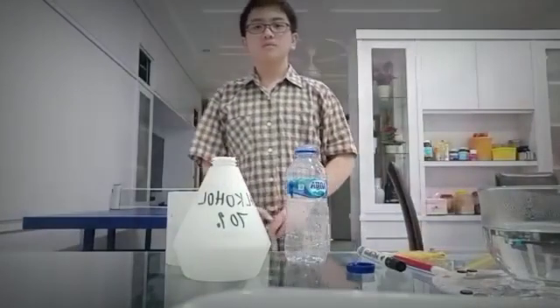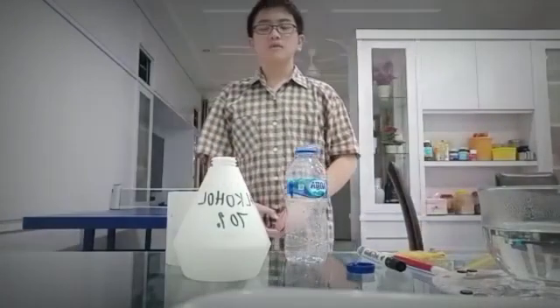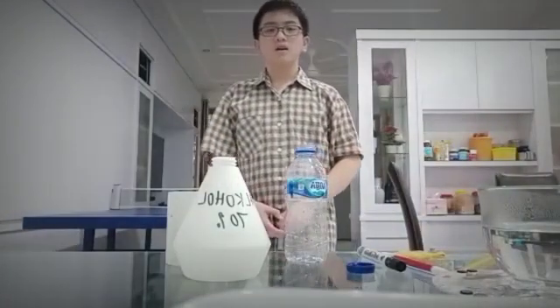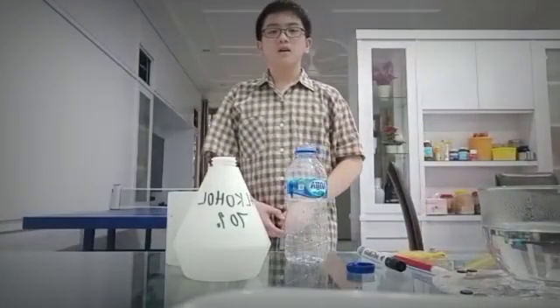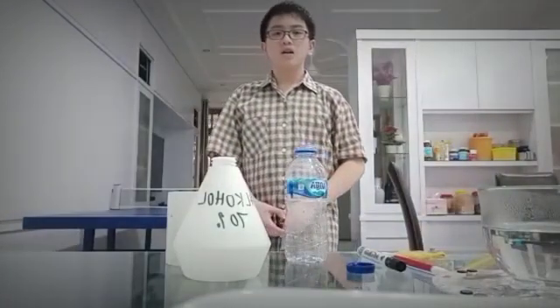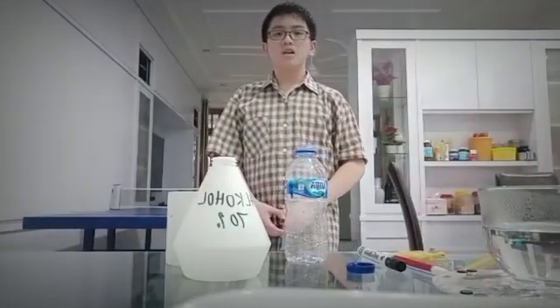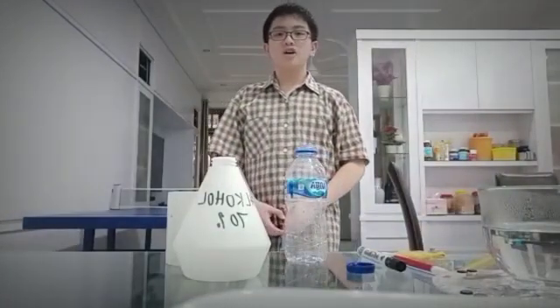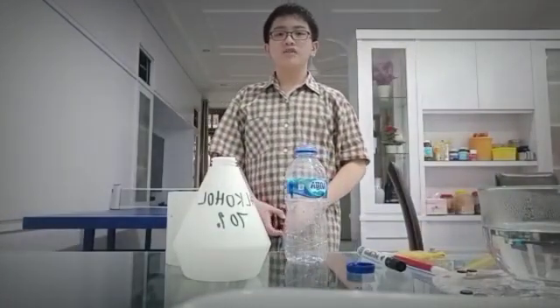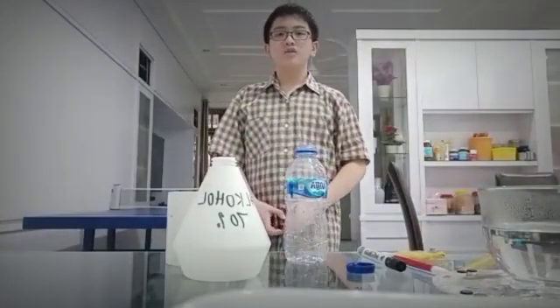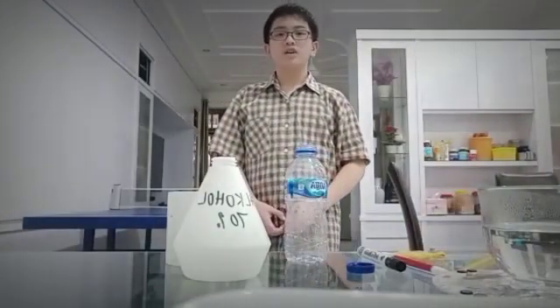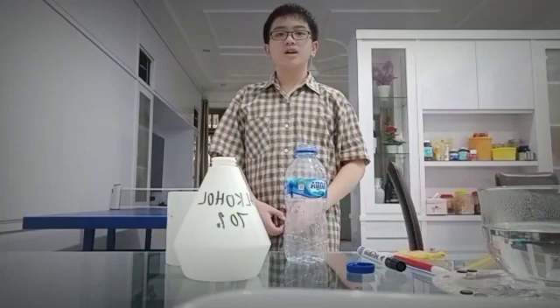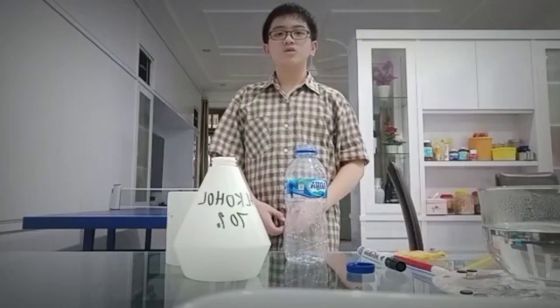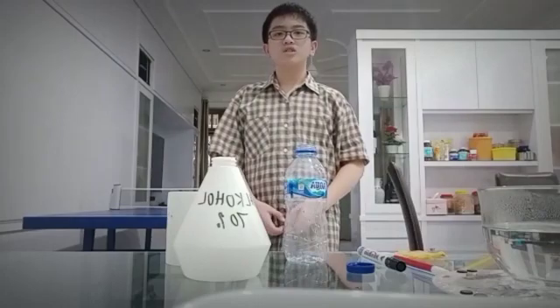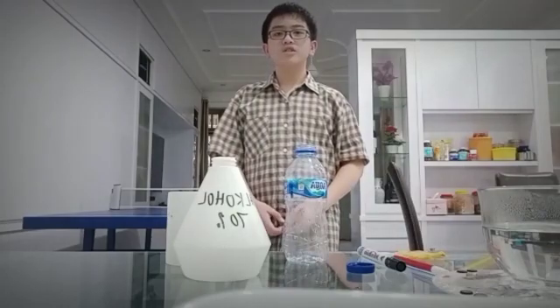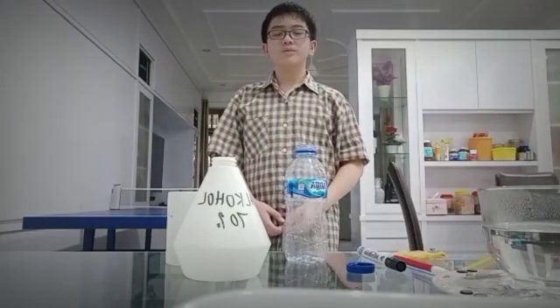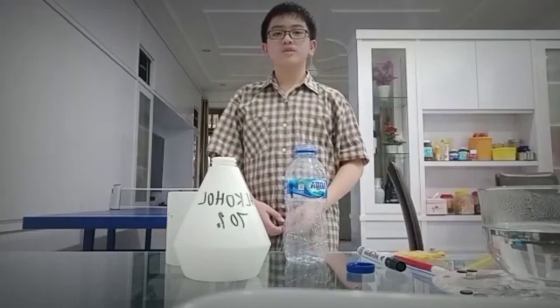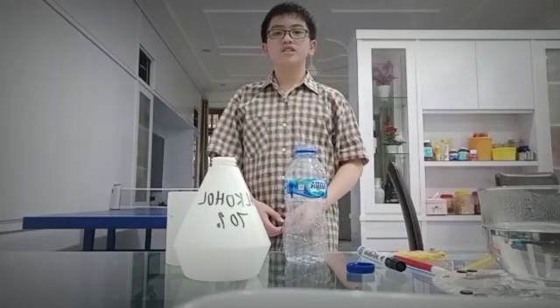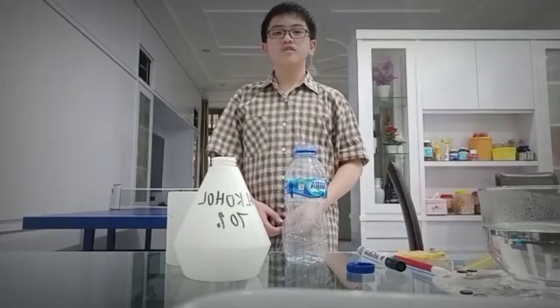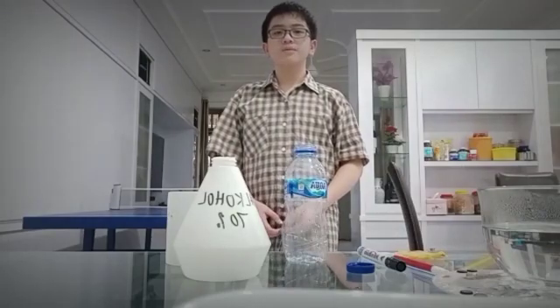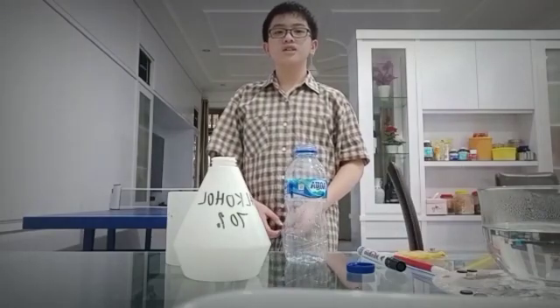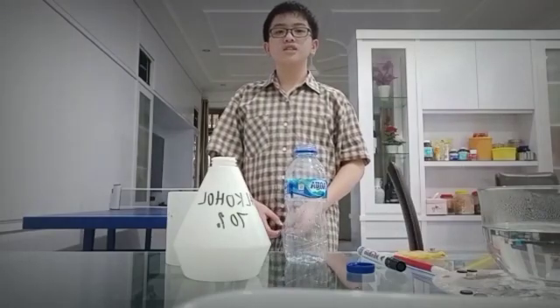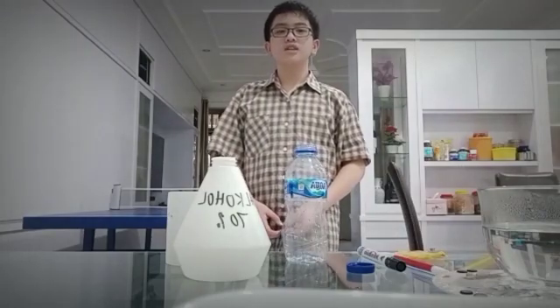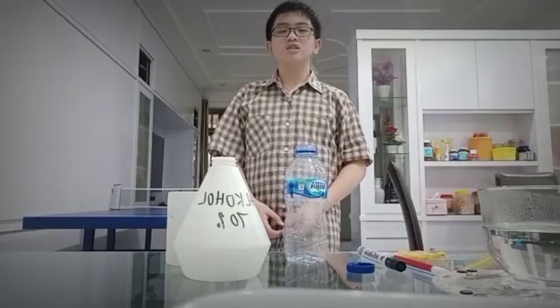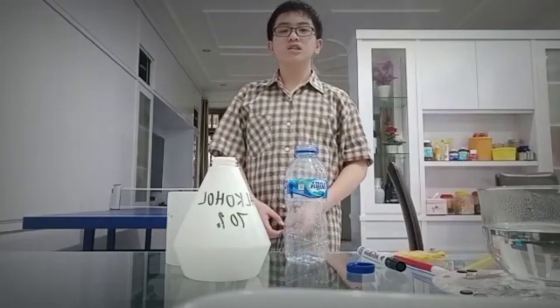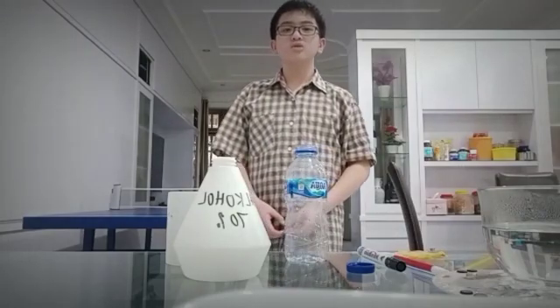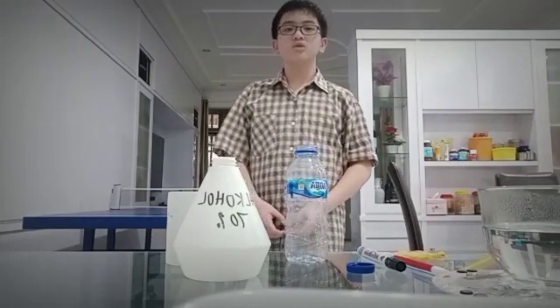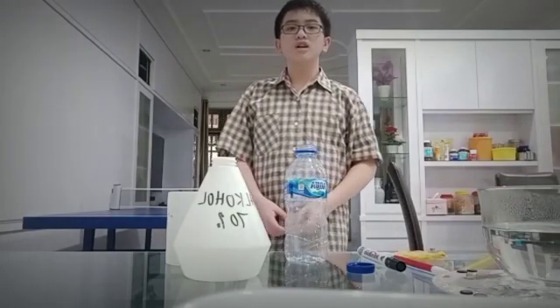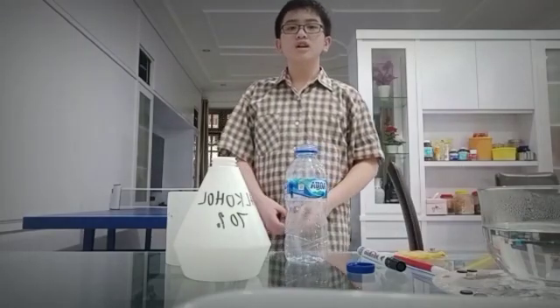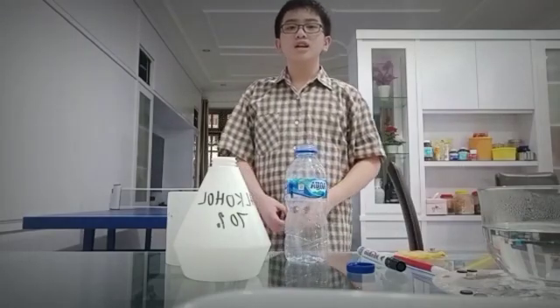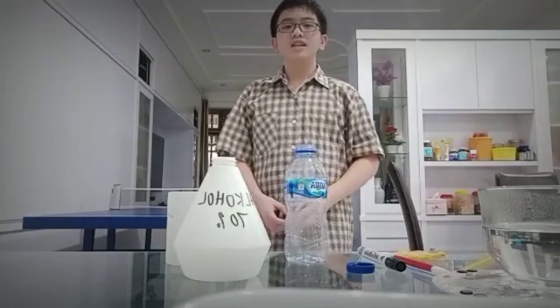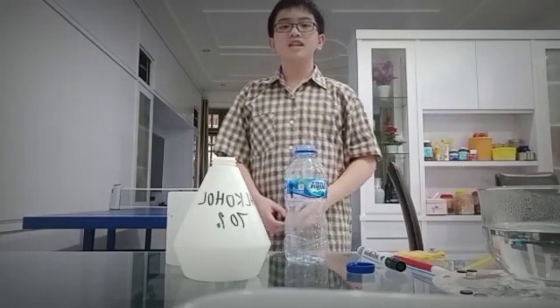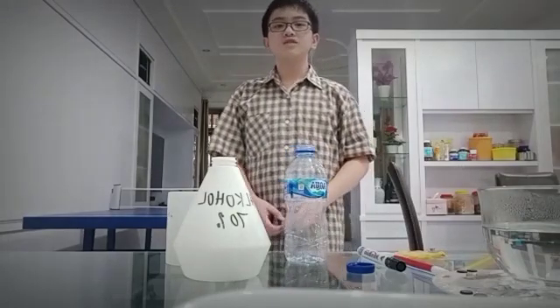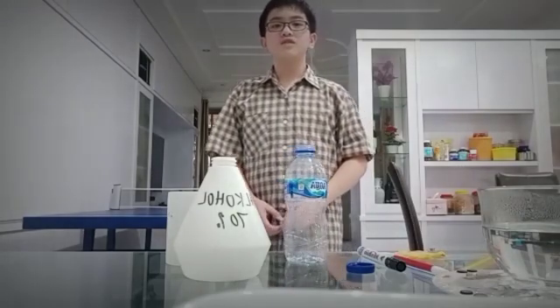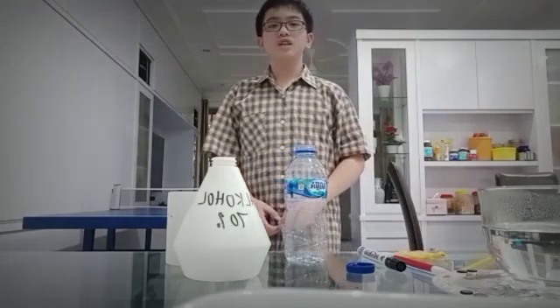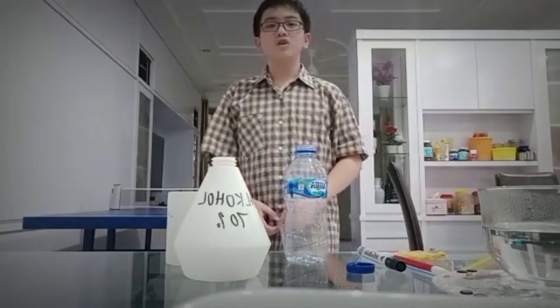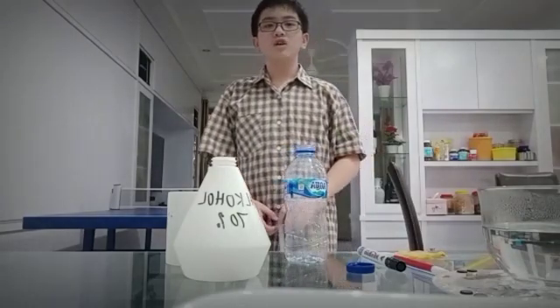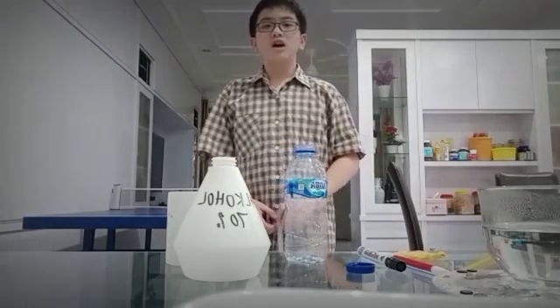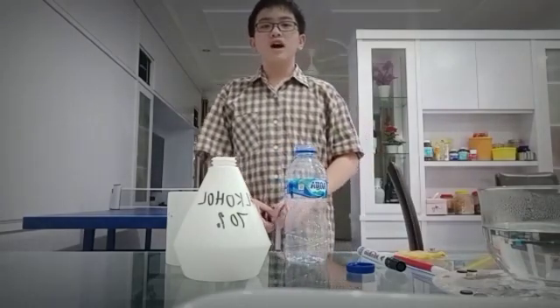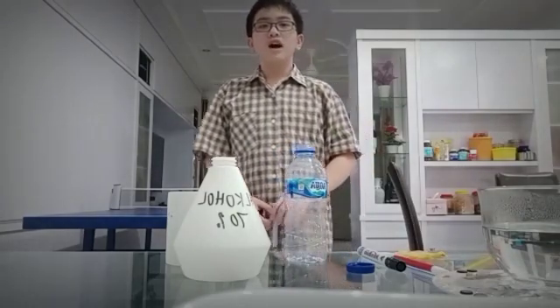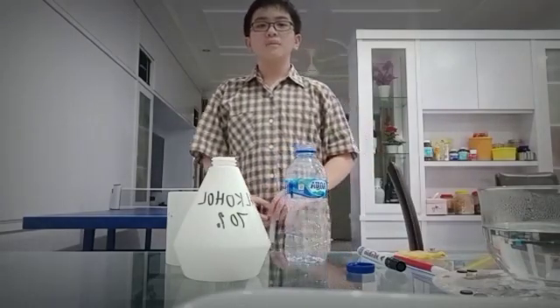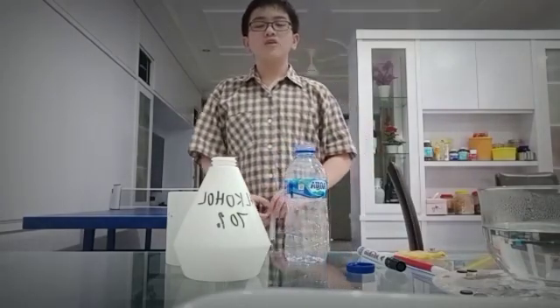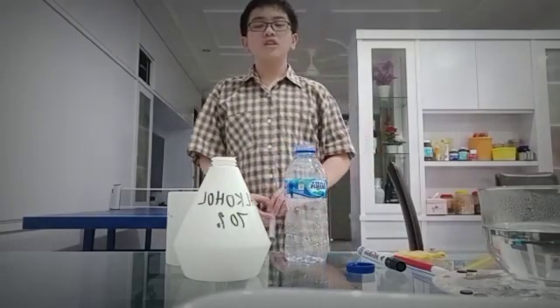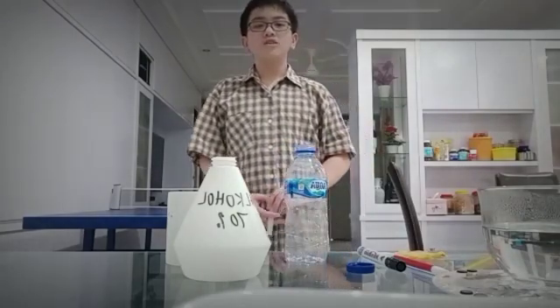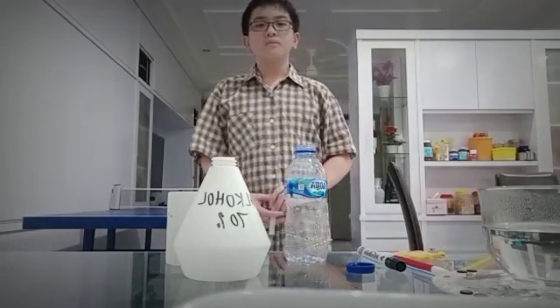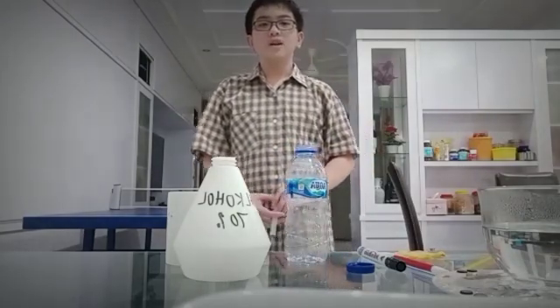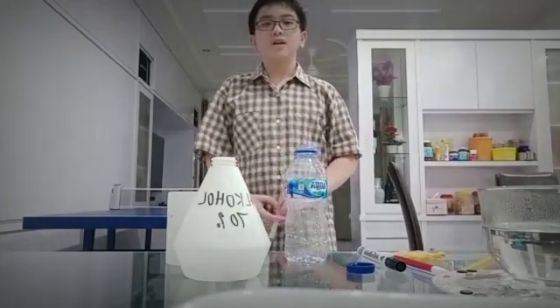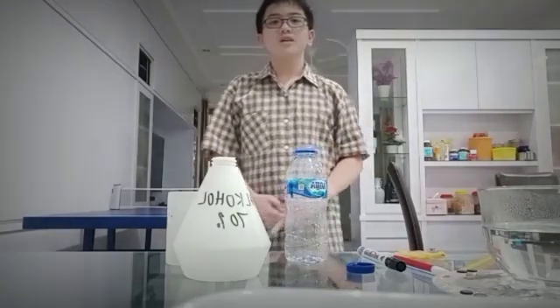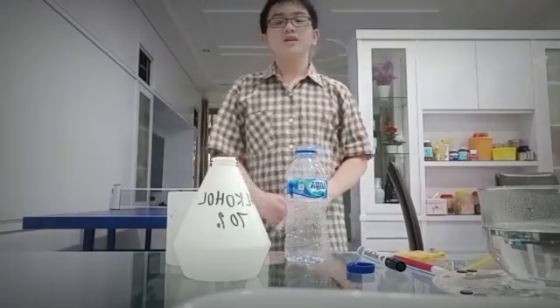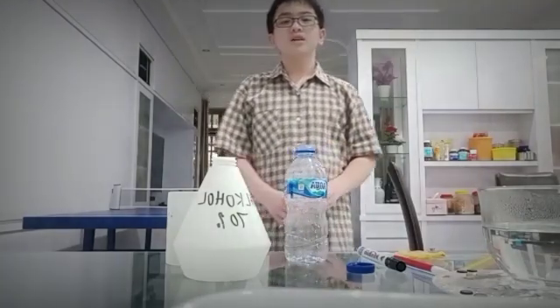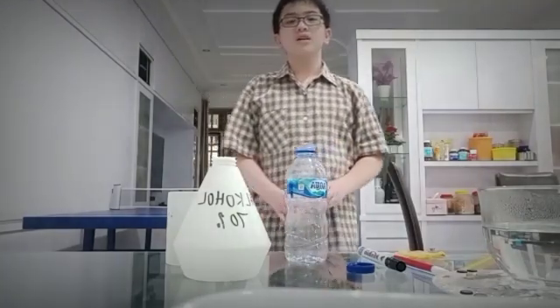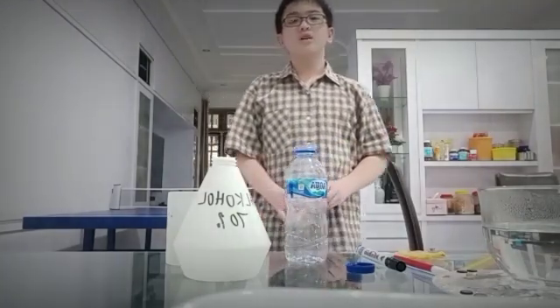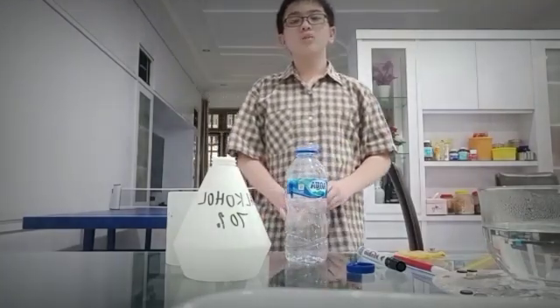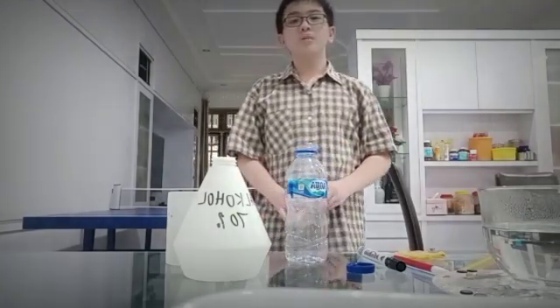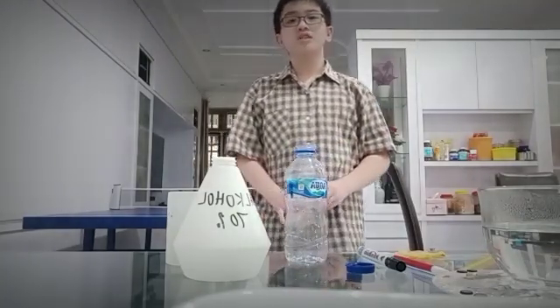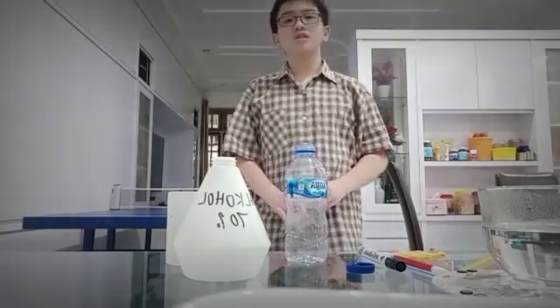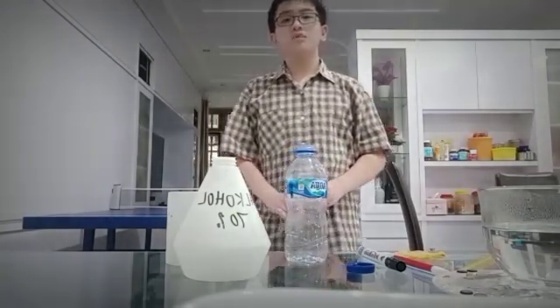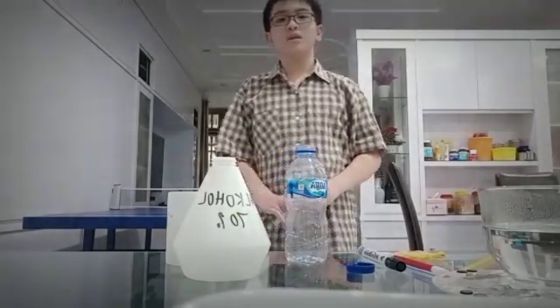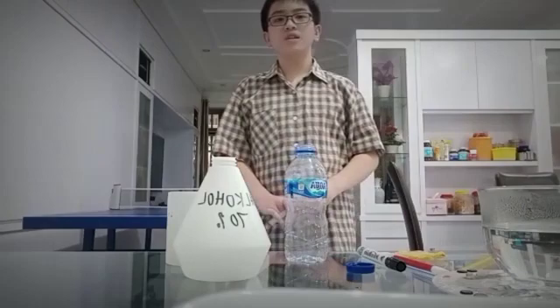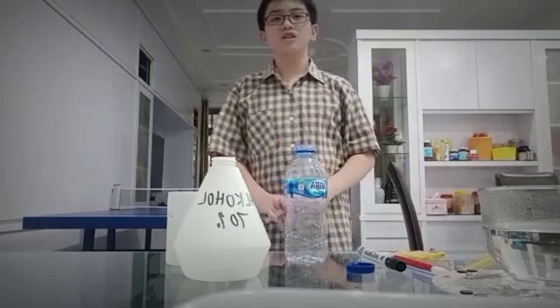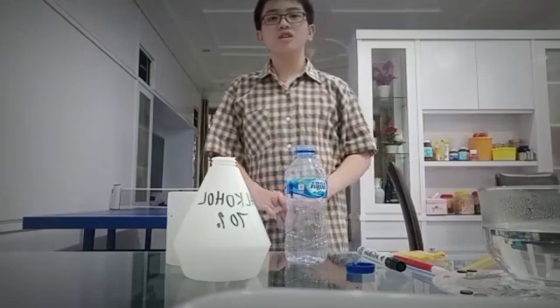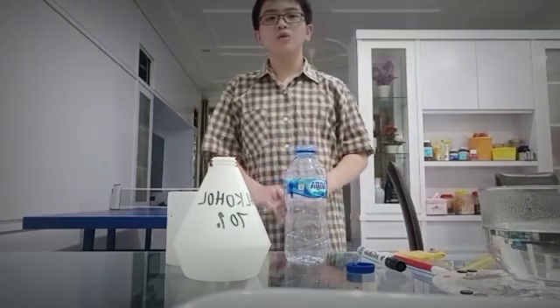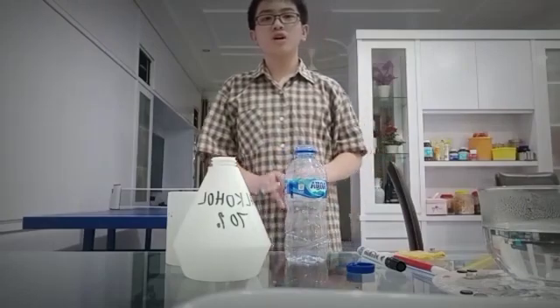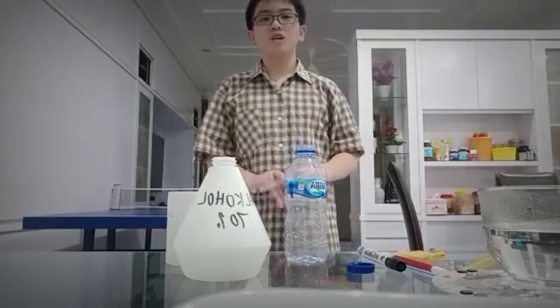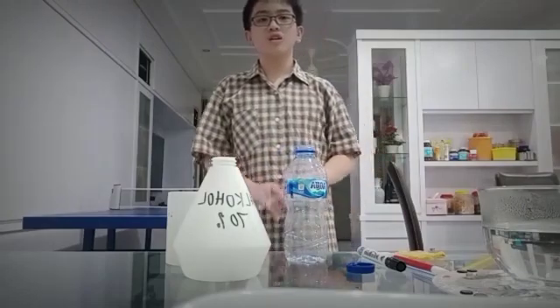Hello everyone, I'm Wilson from grade 7b Sanicola School. In this video, I'm going to make a homemade thermometer with alcohol.